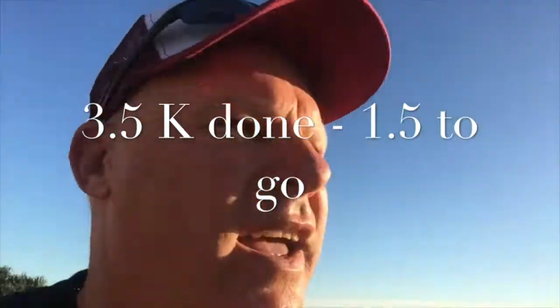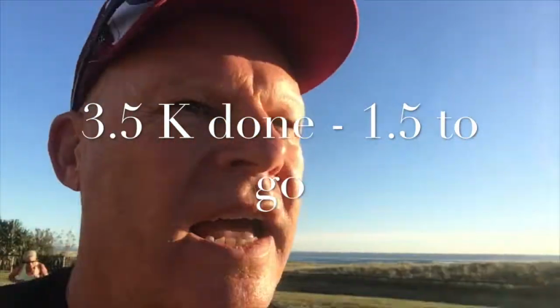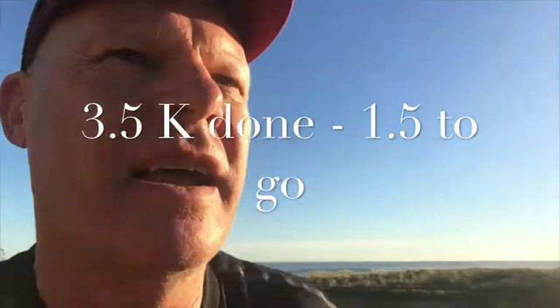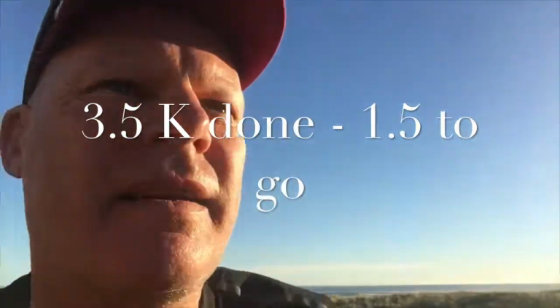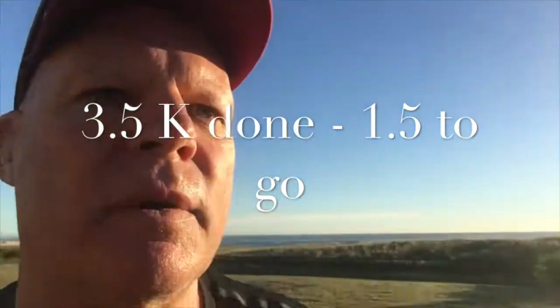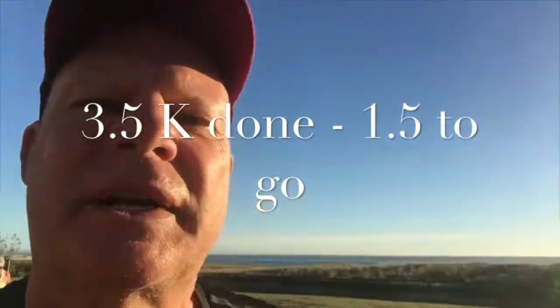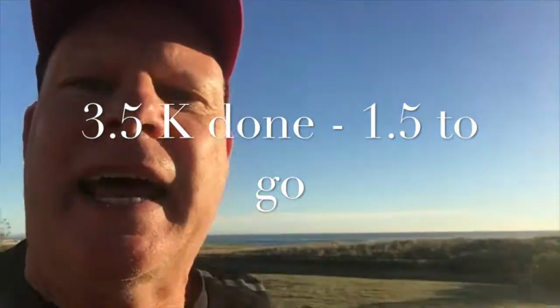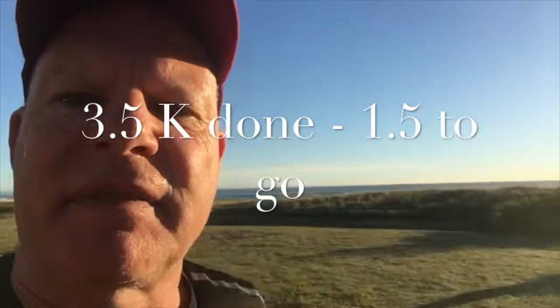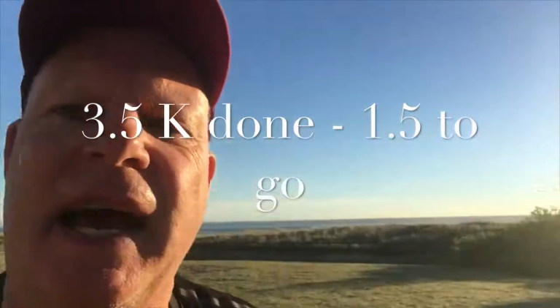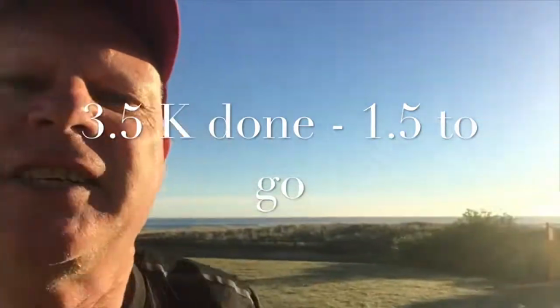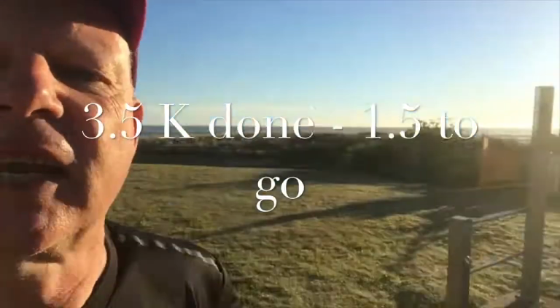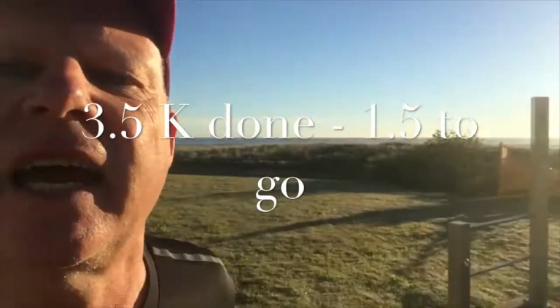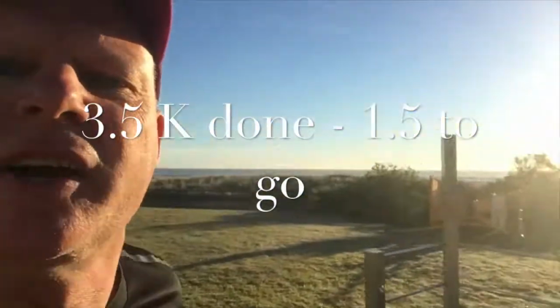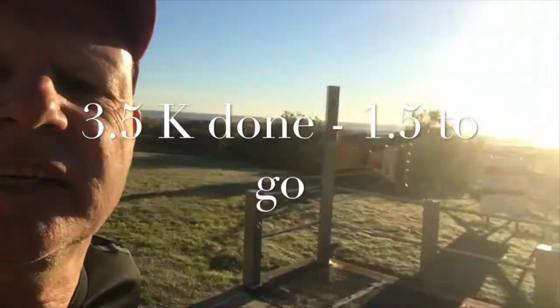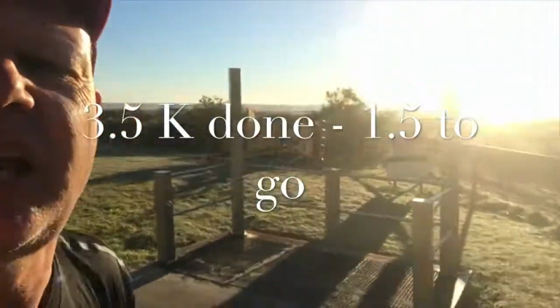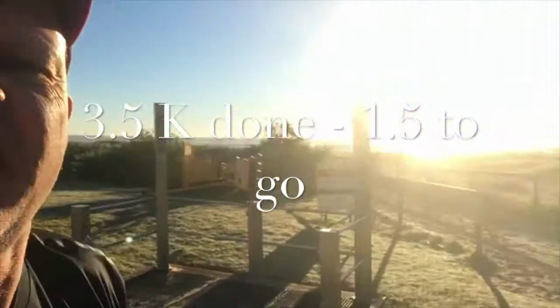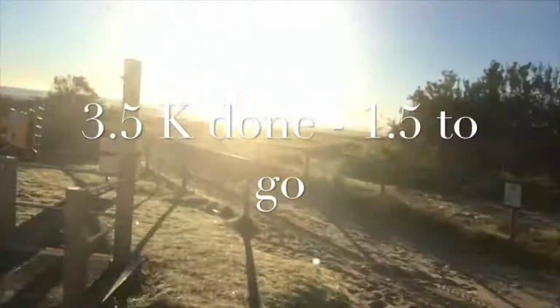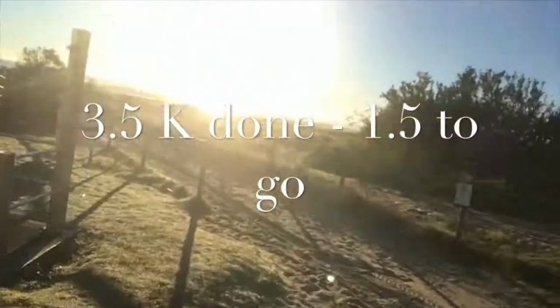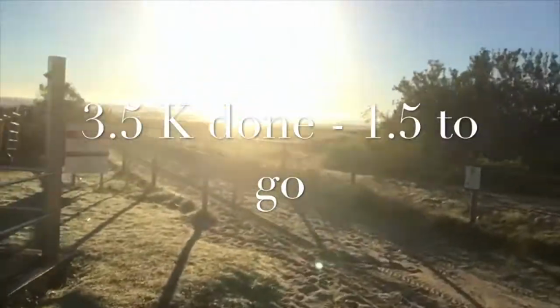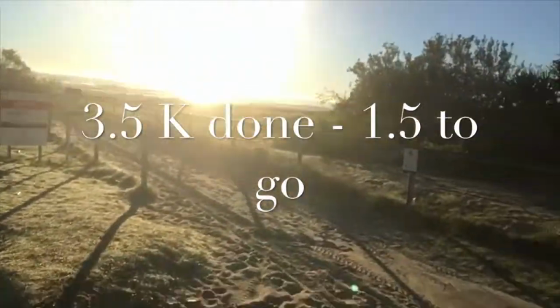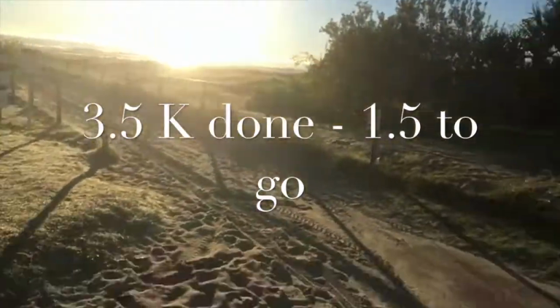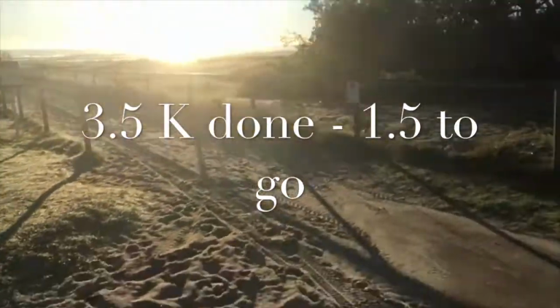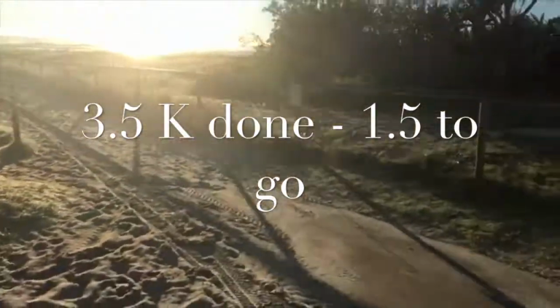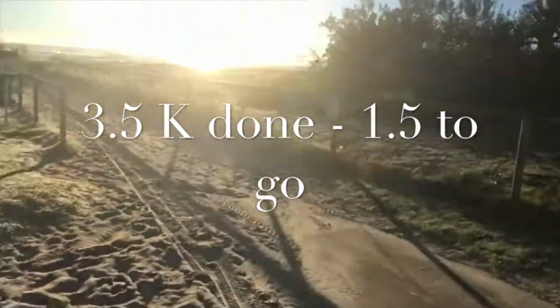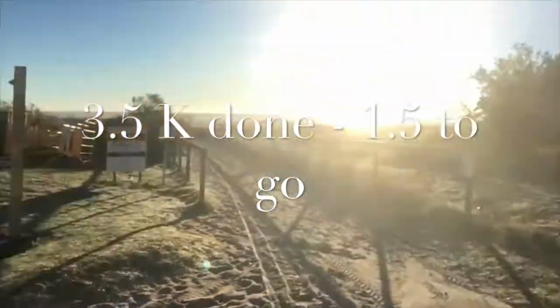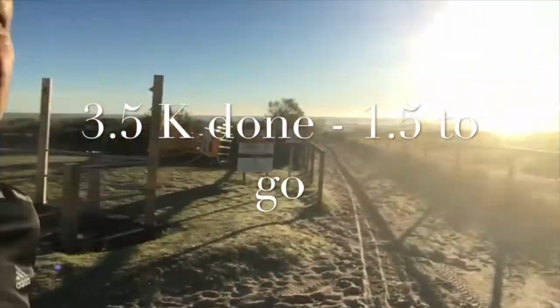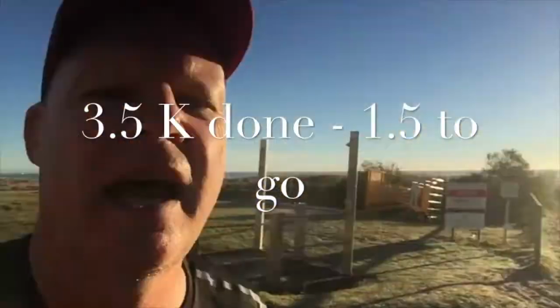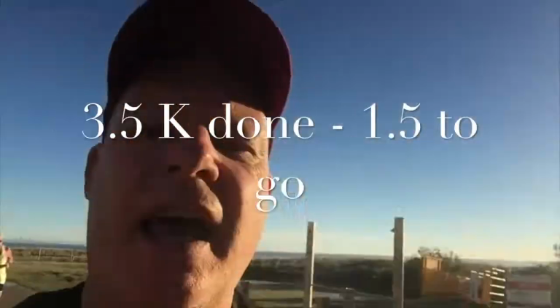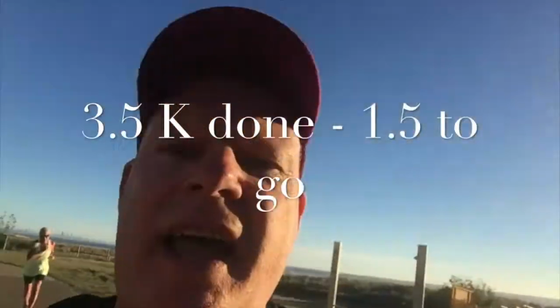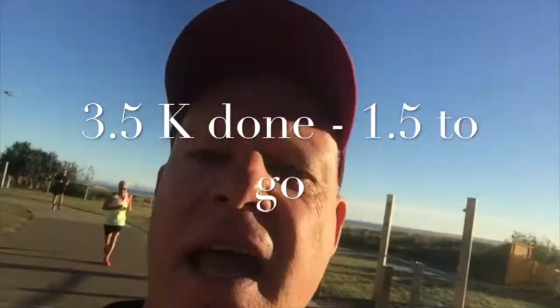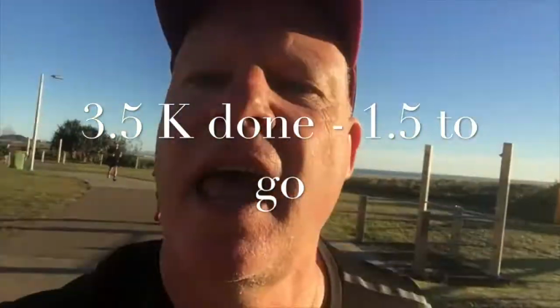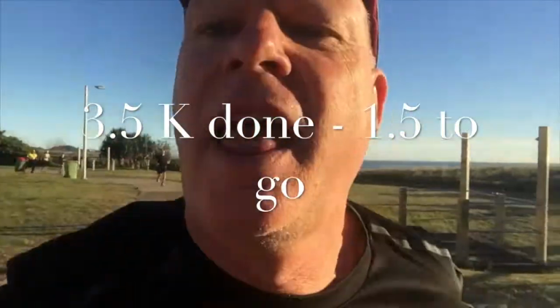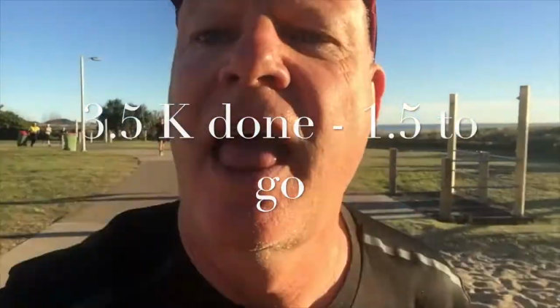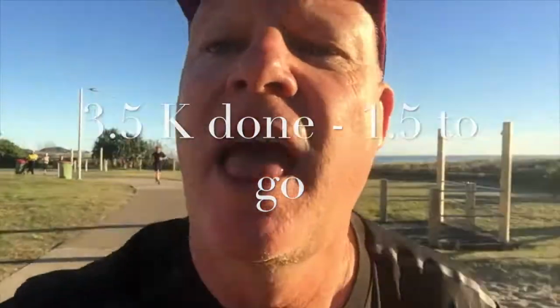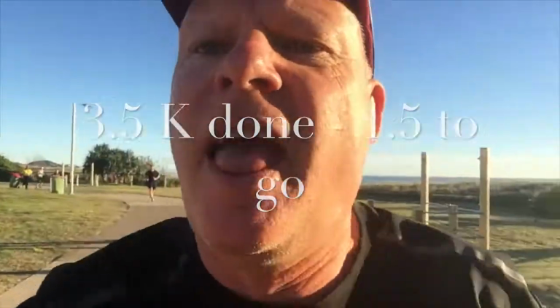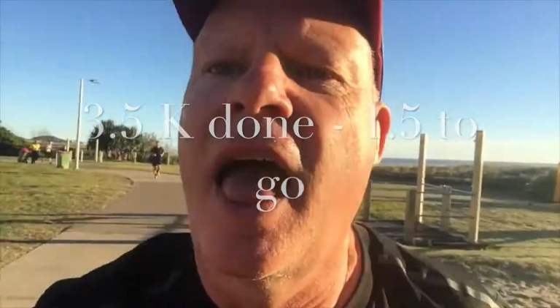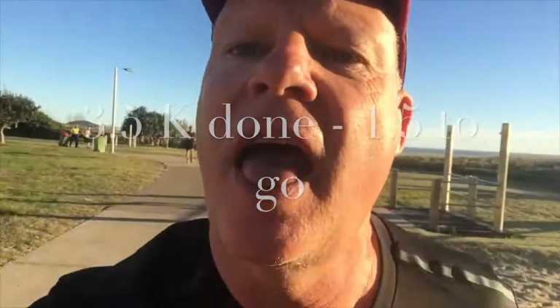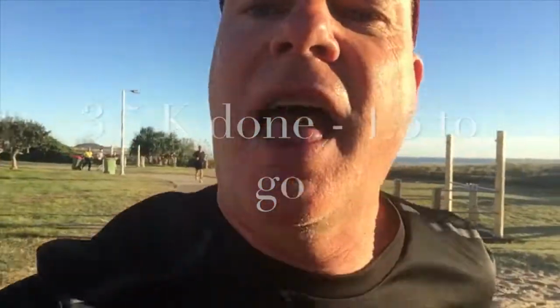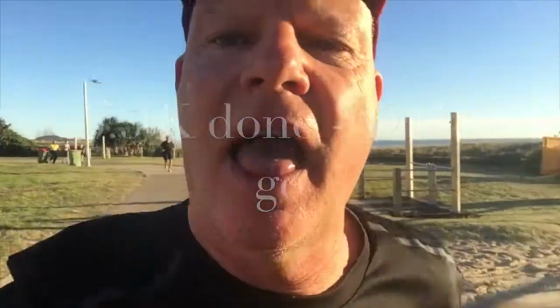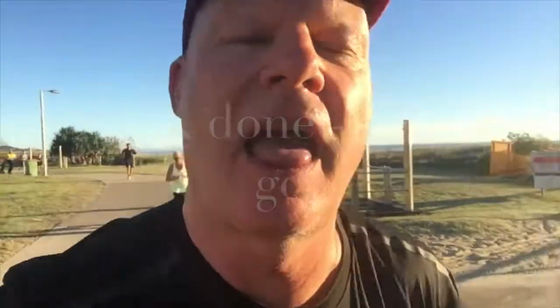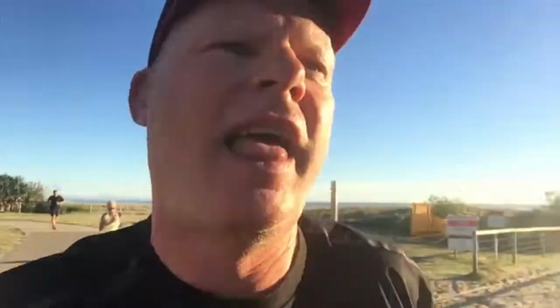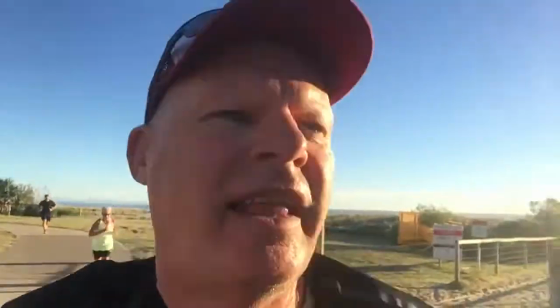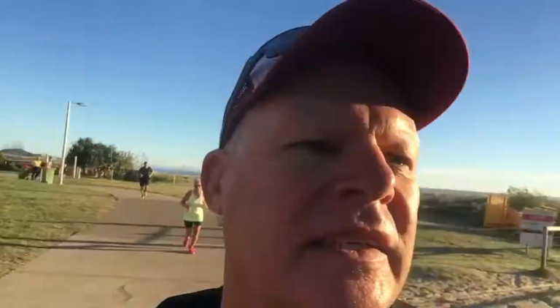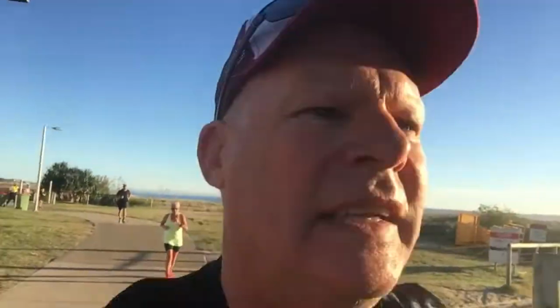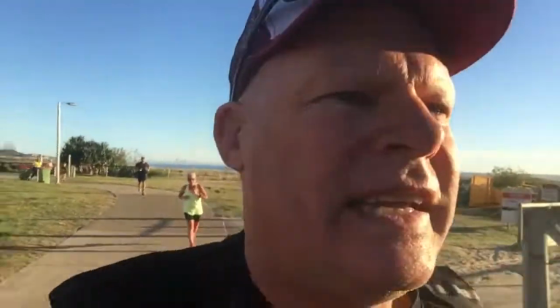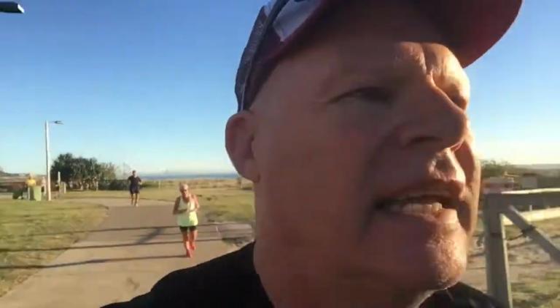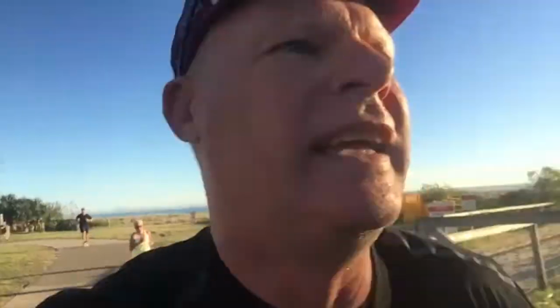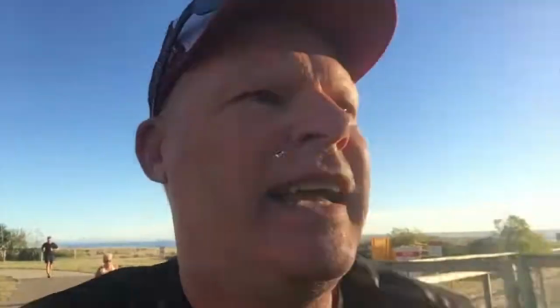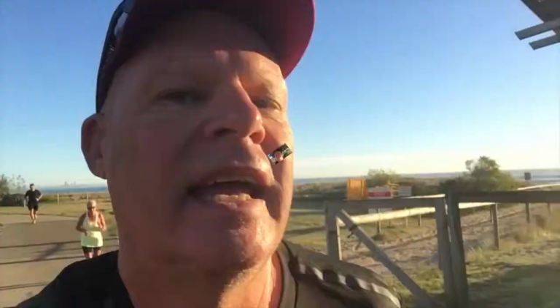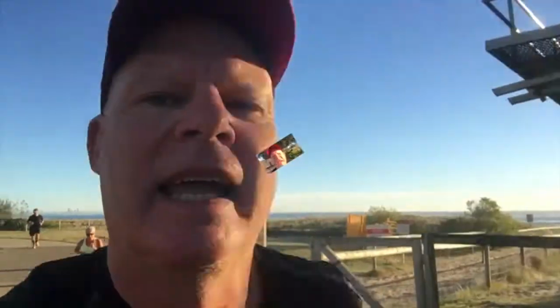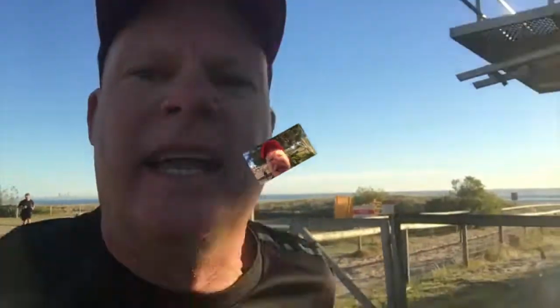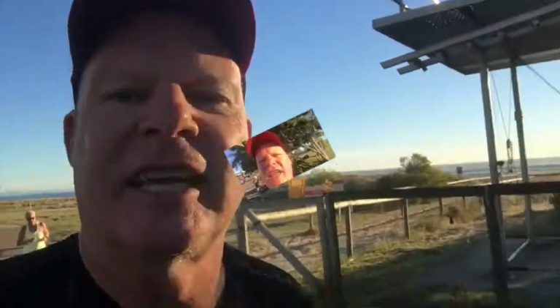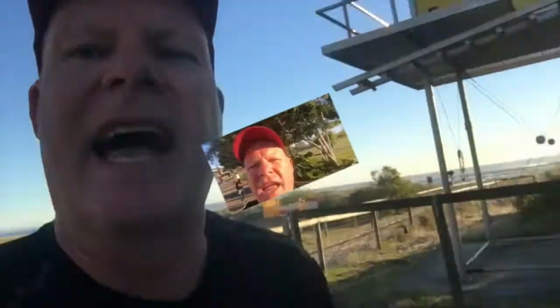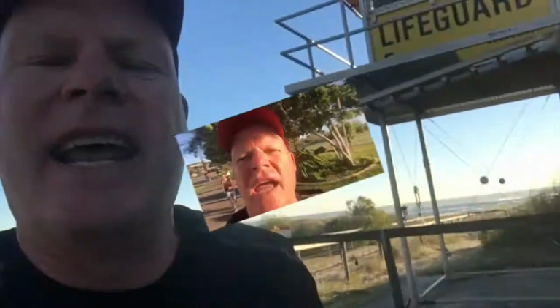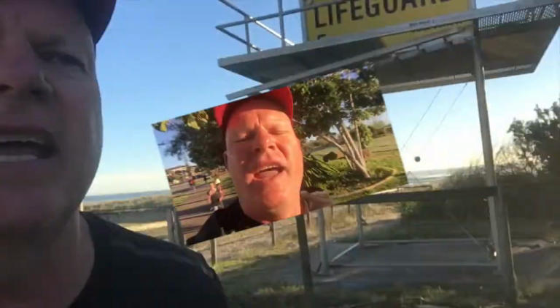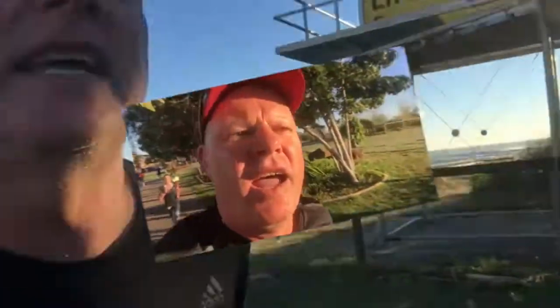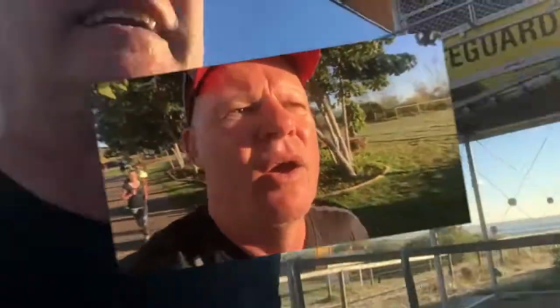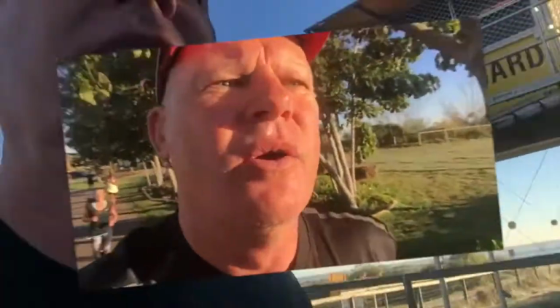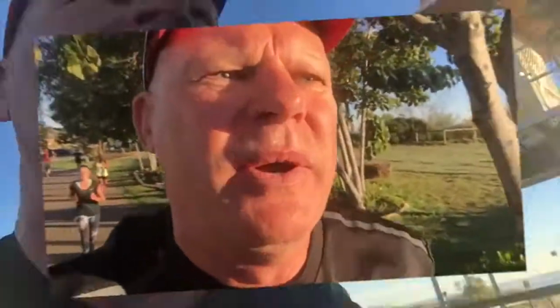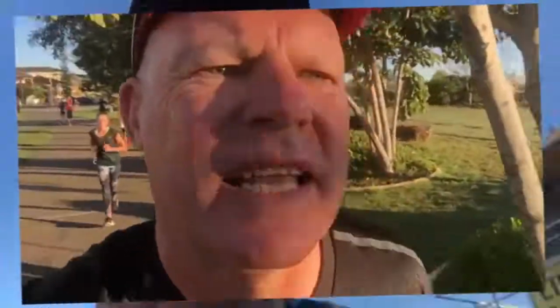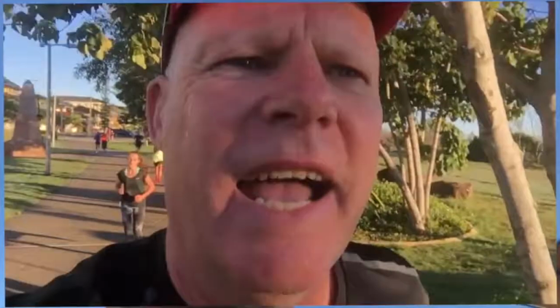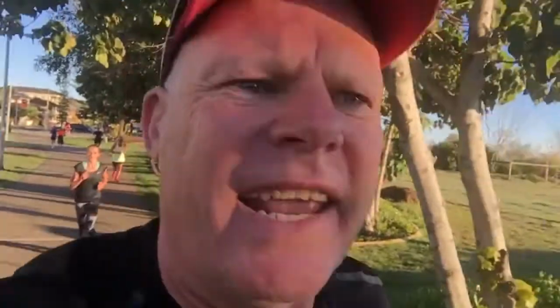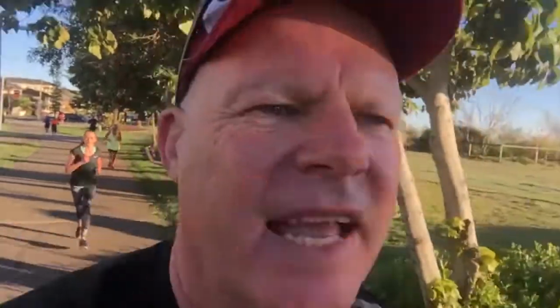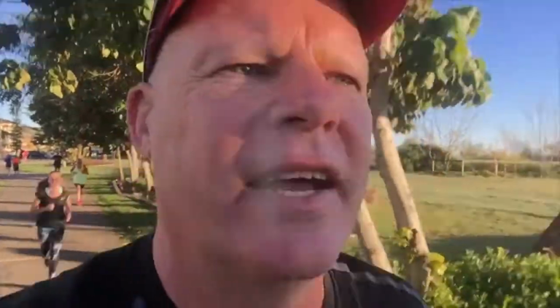Got about one and a half k's to go guys. It's hard. One k to go.